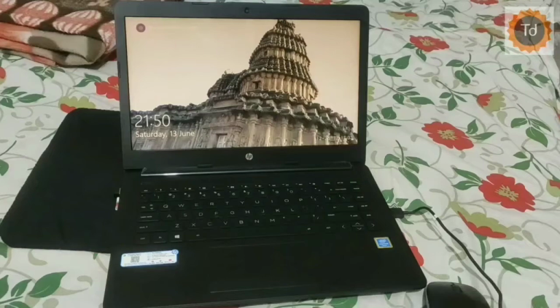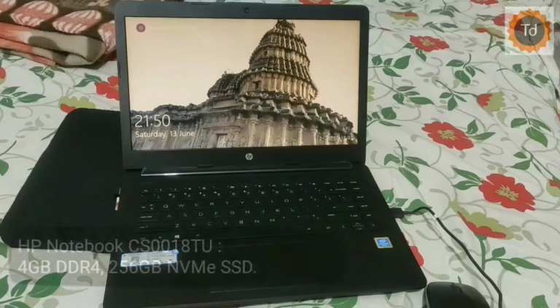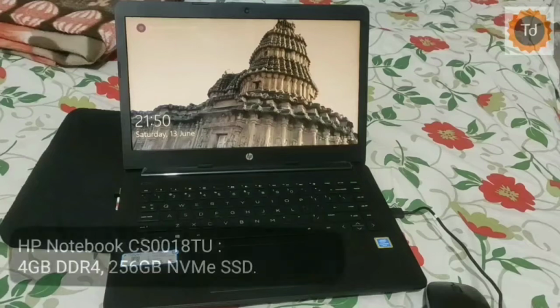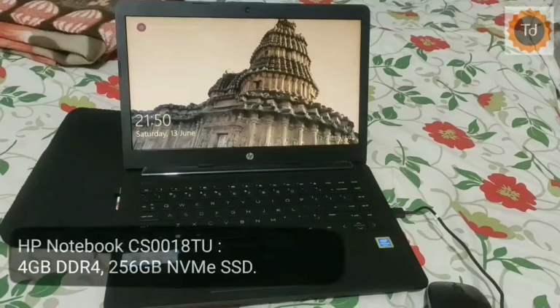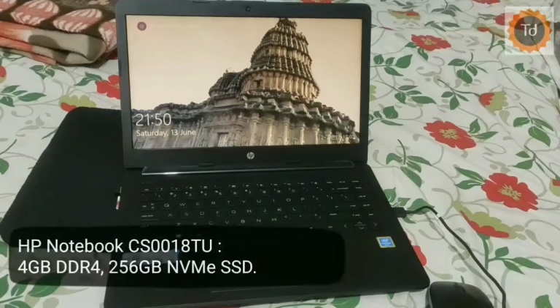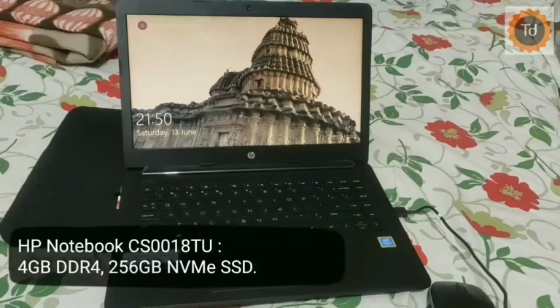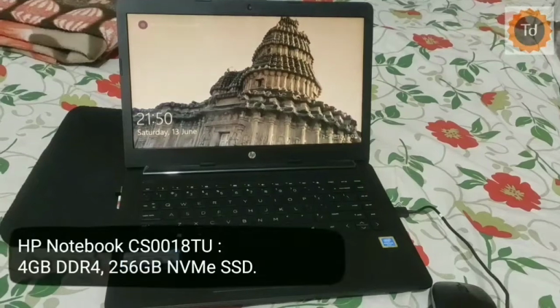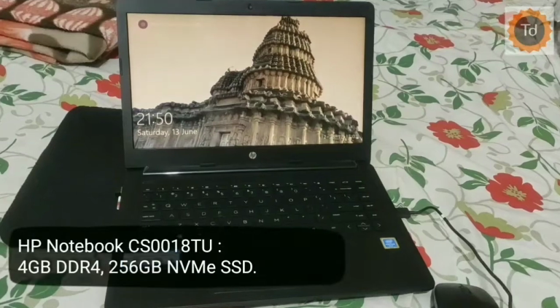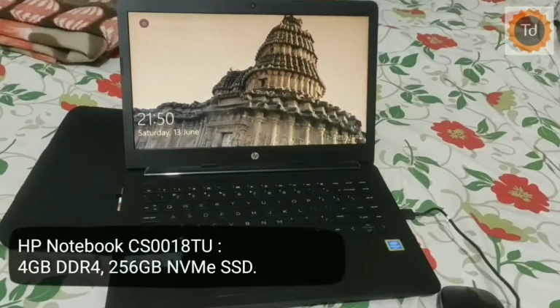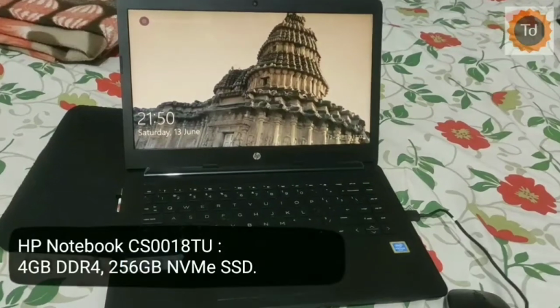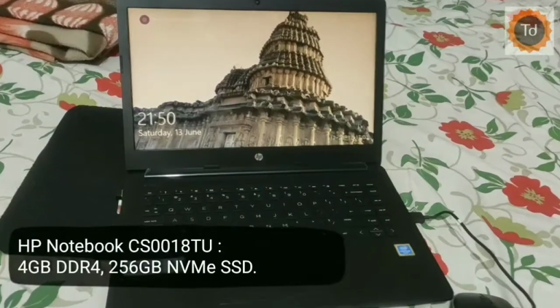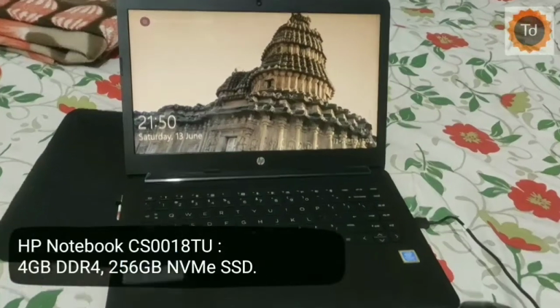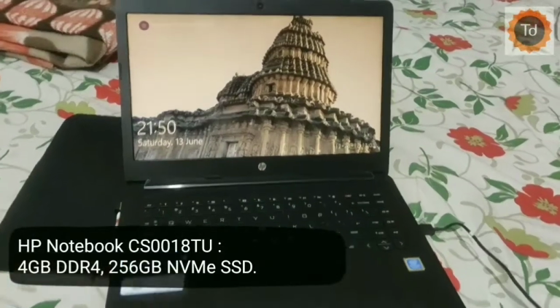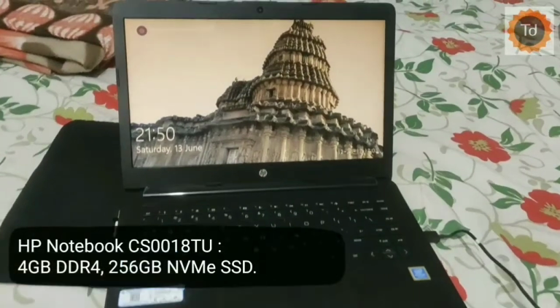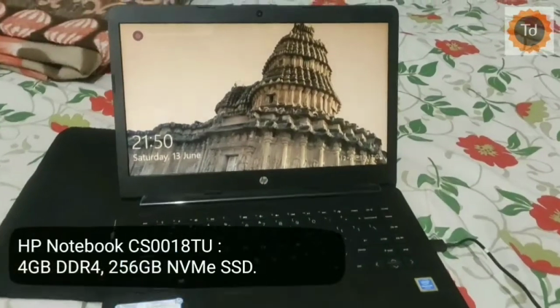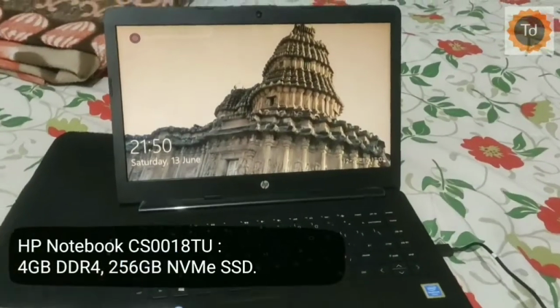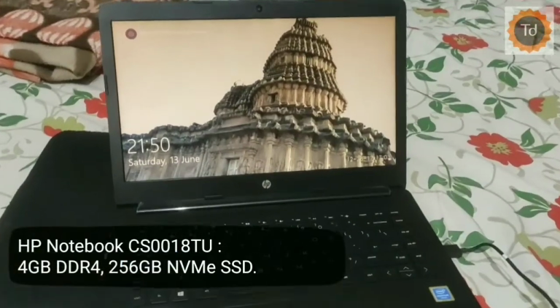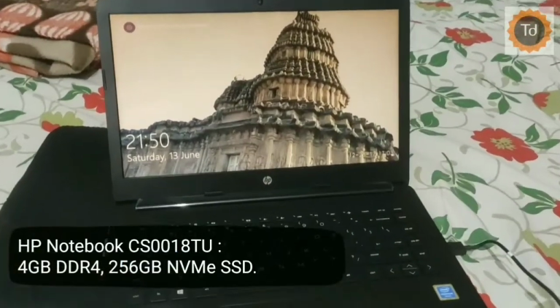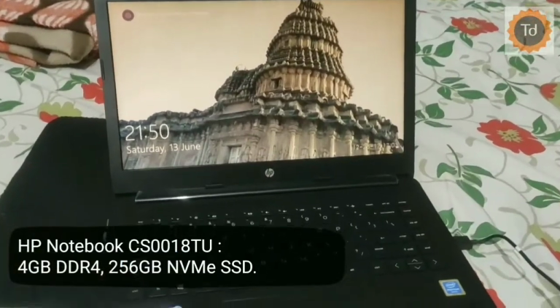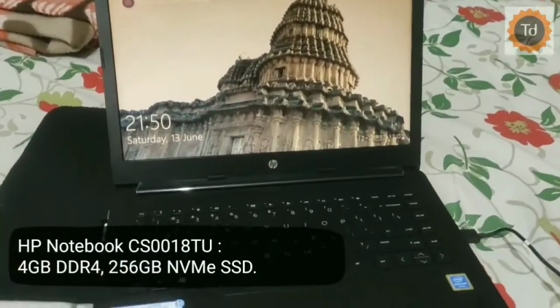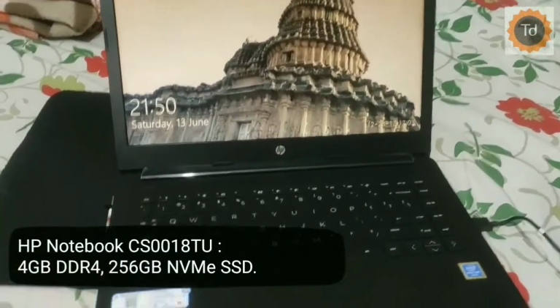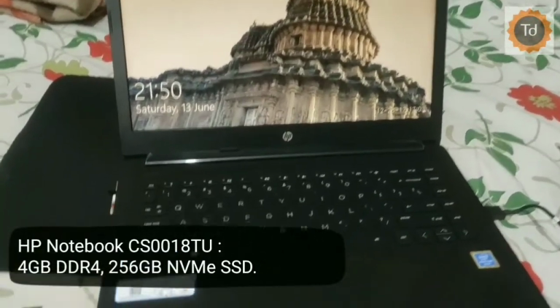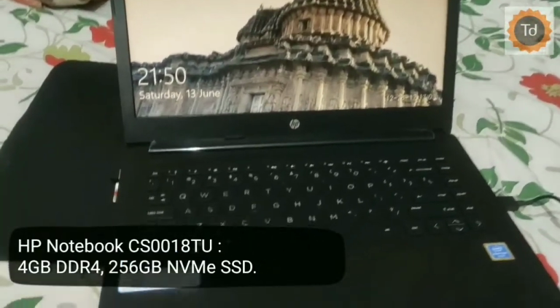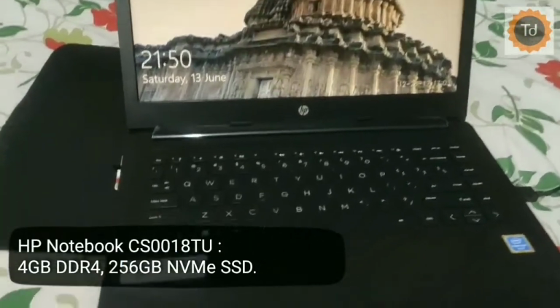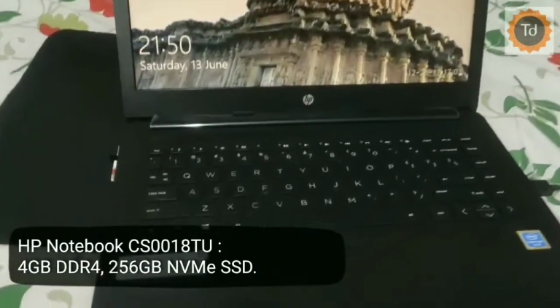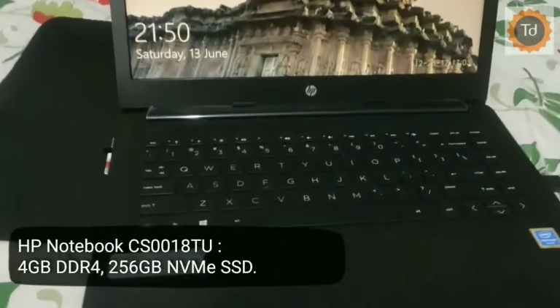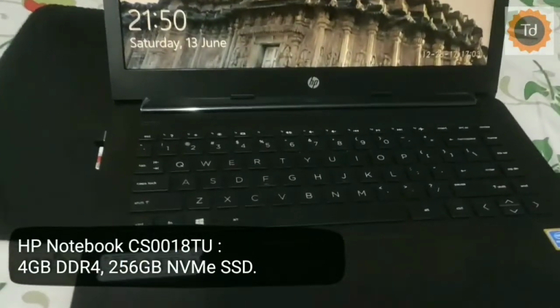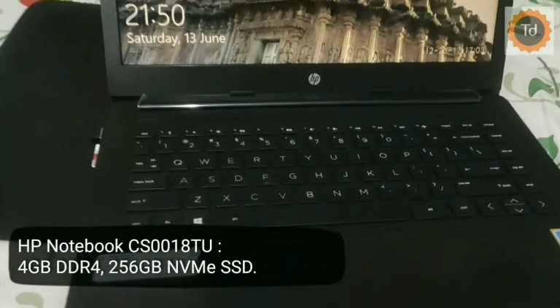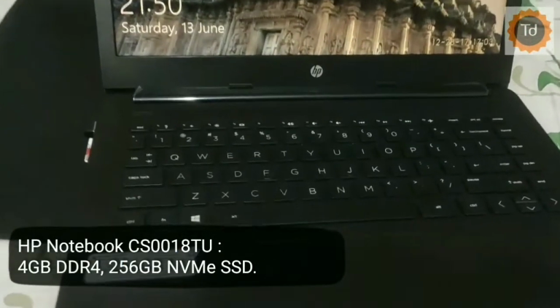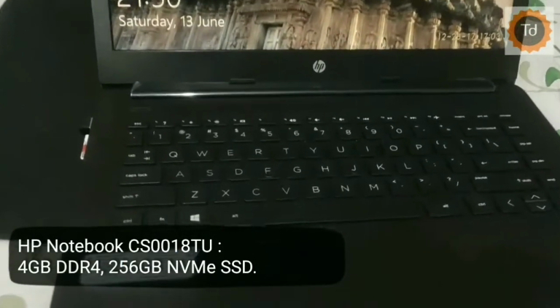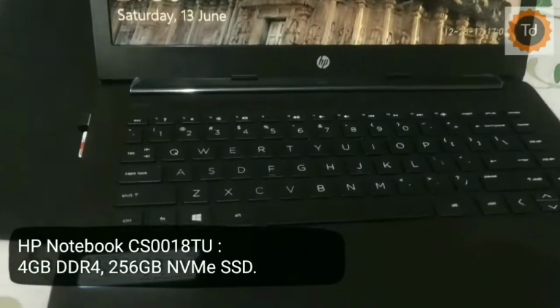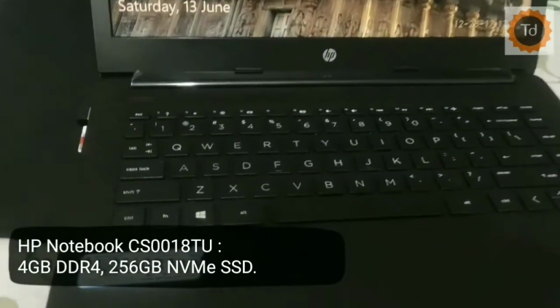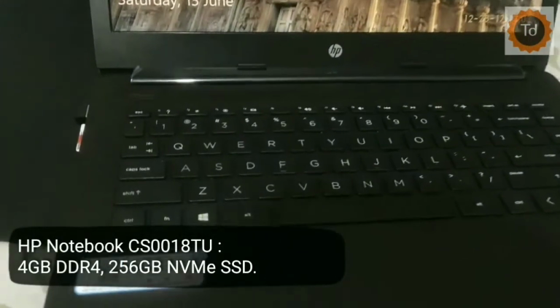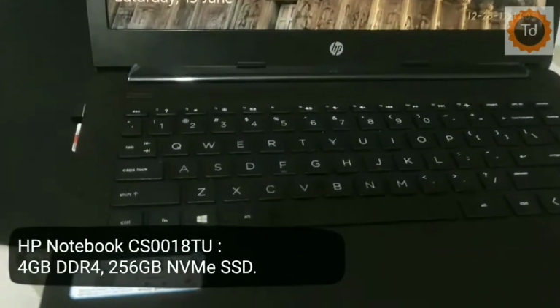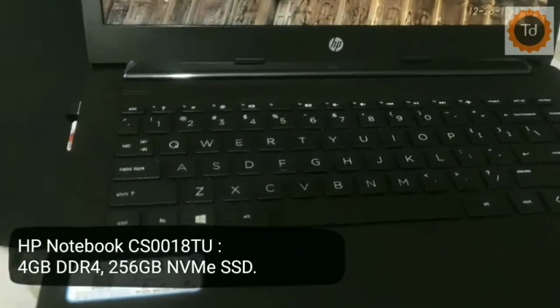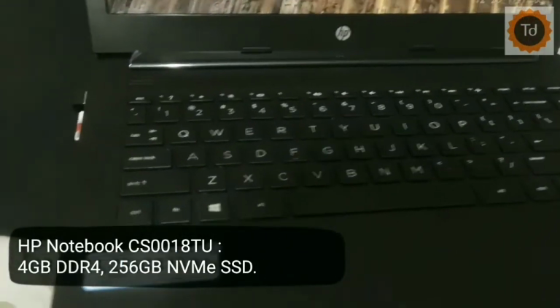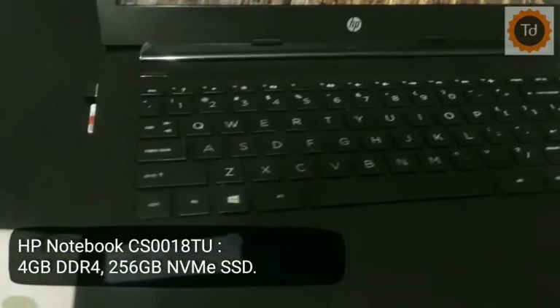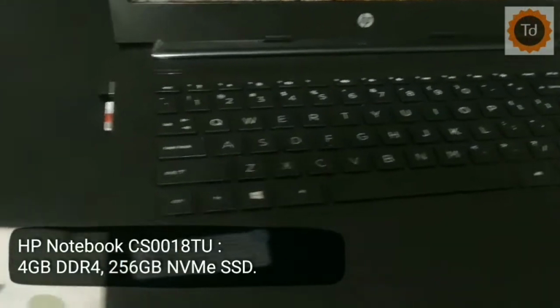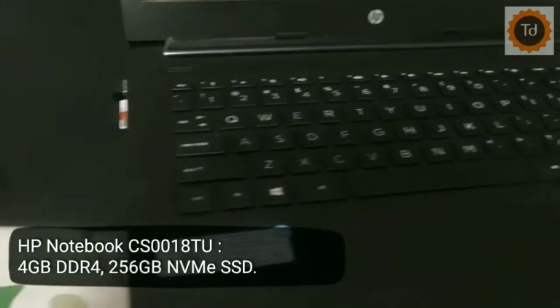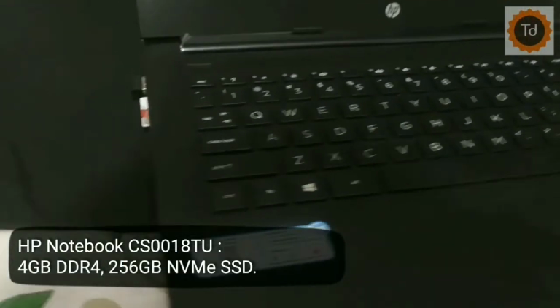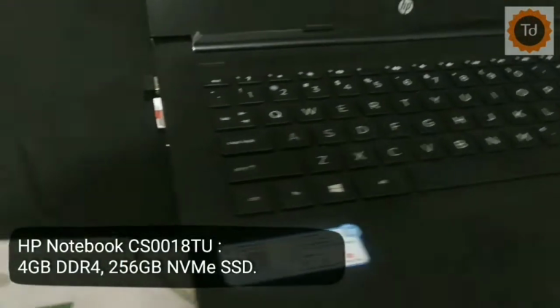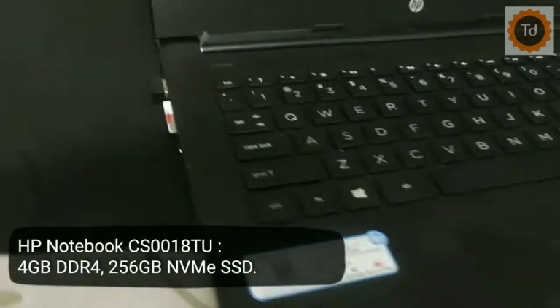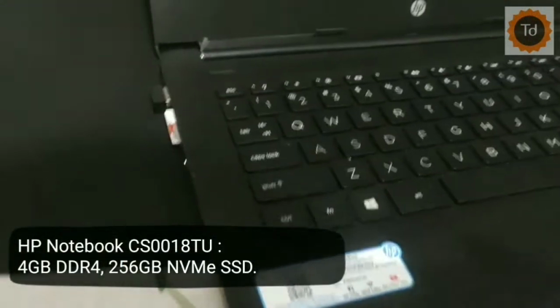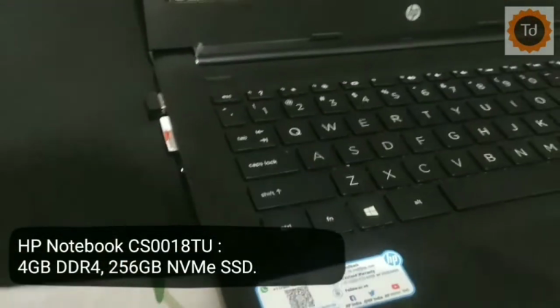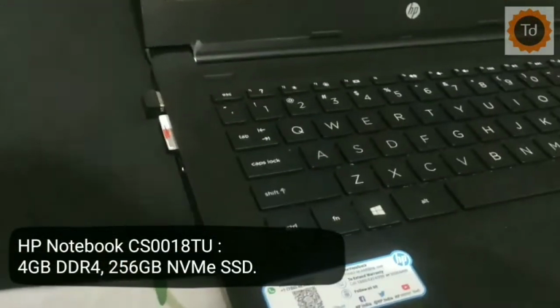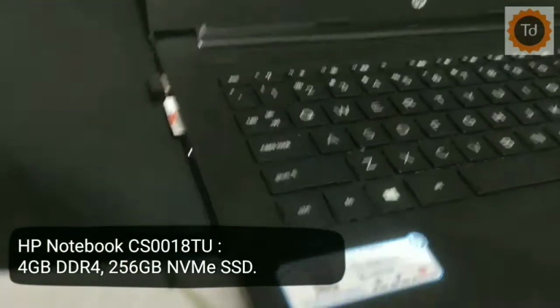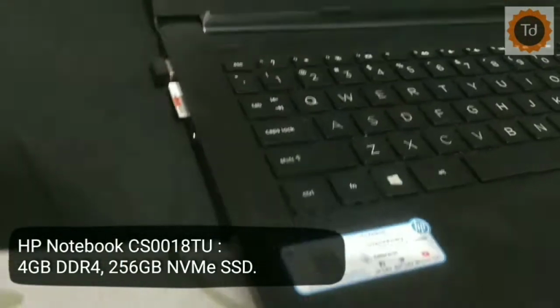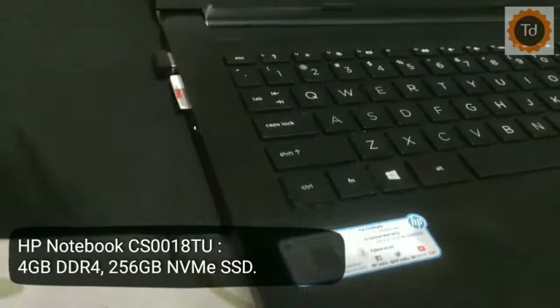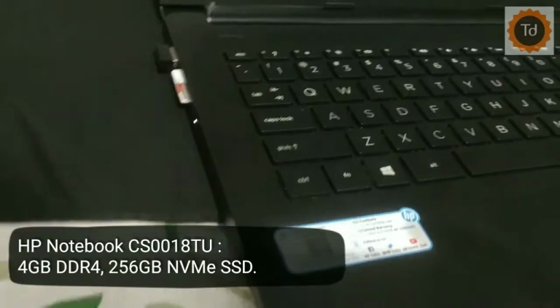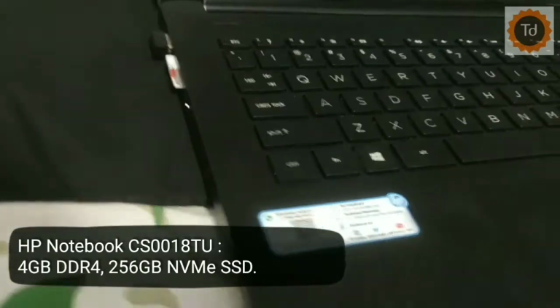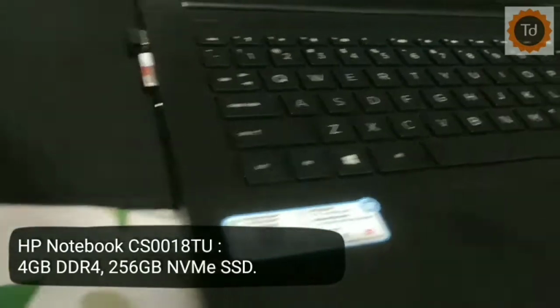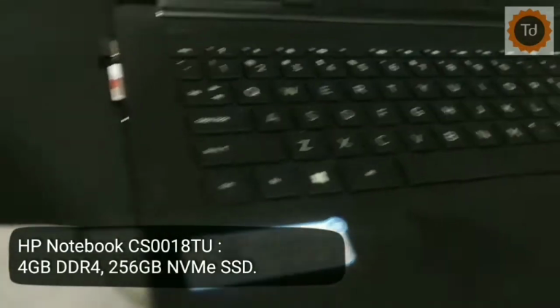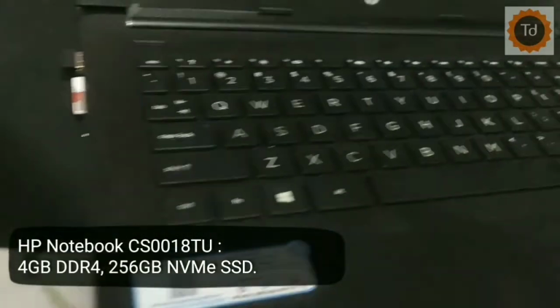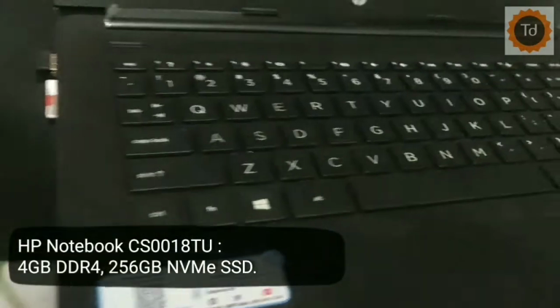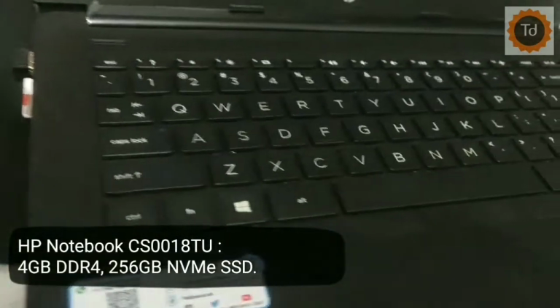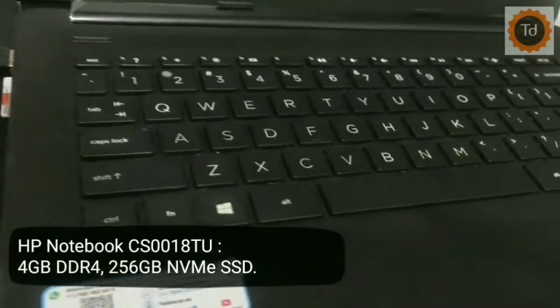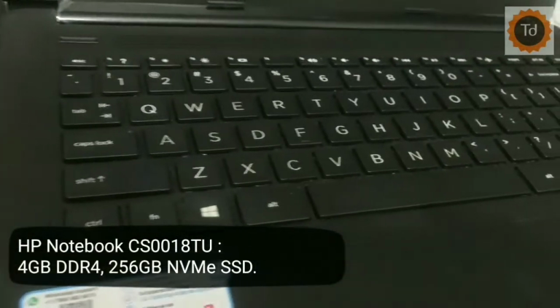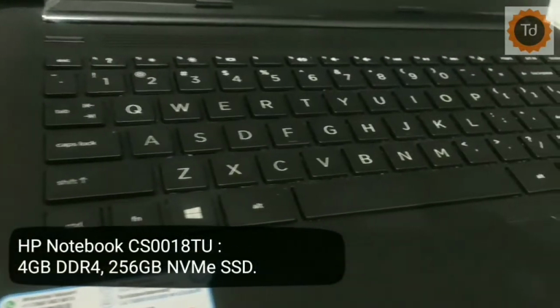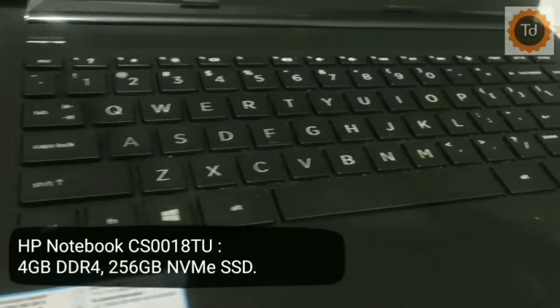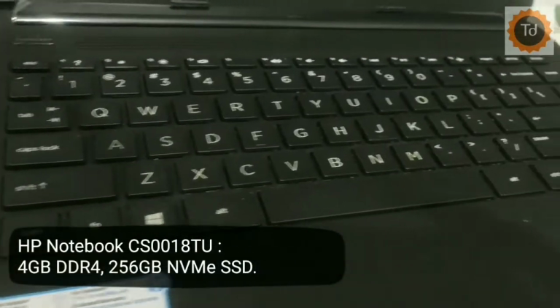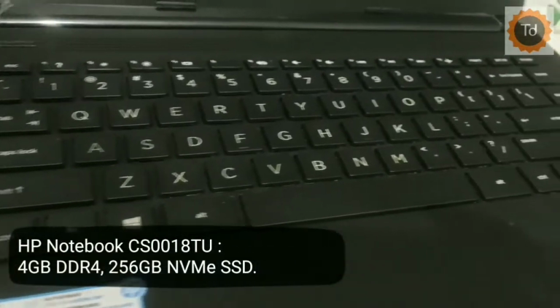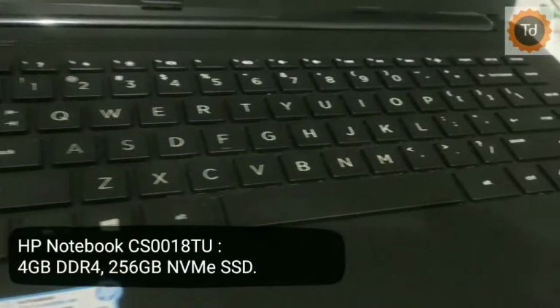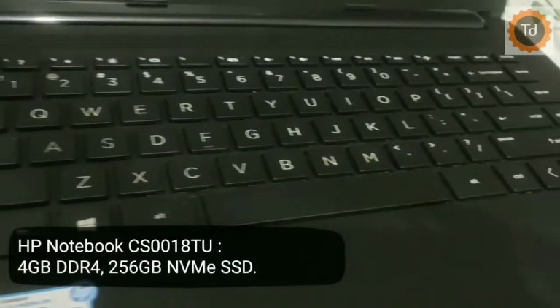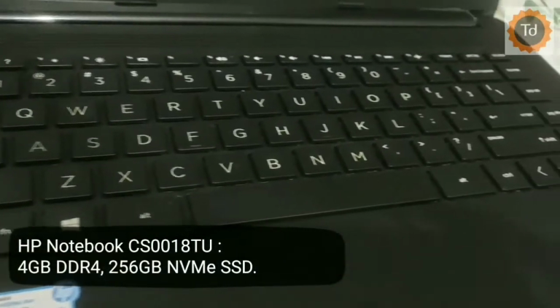Hi there, this is TechDevotee. Here is the budget oriented SSD laptop from HP, model name CS0018TU.